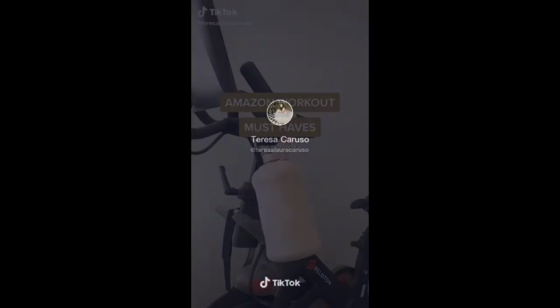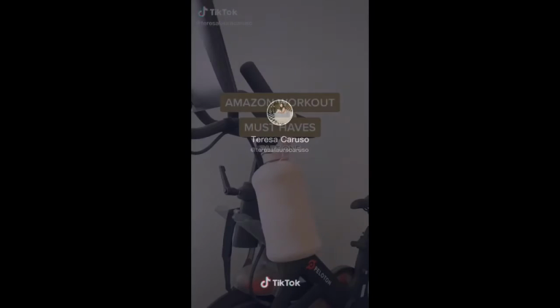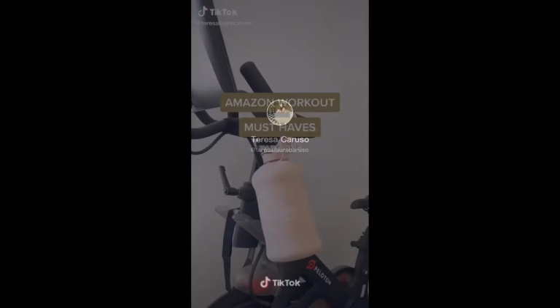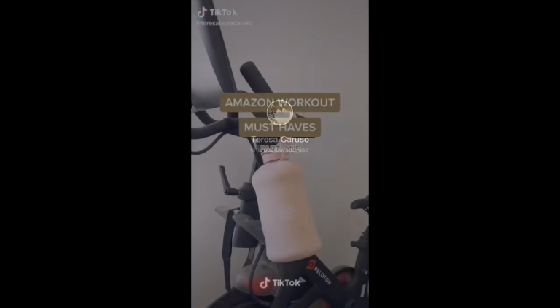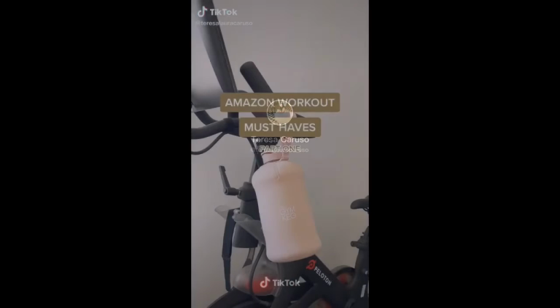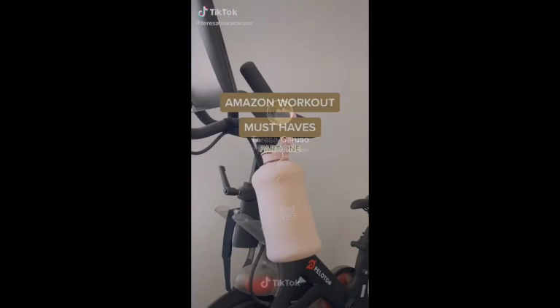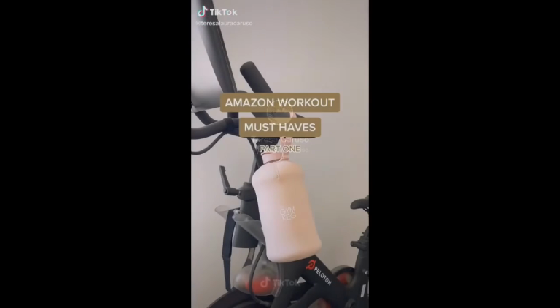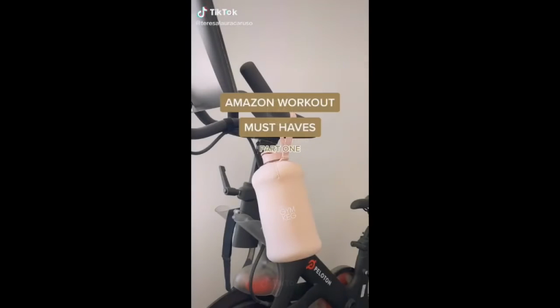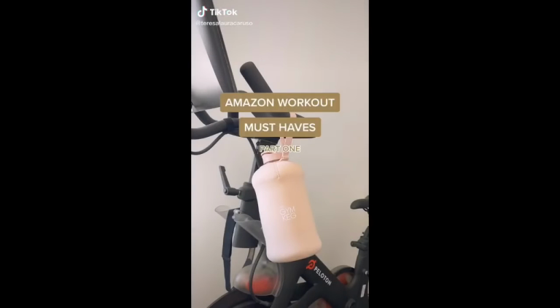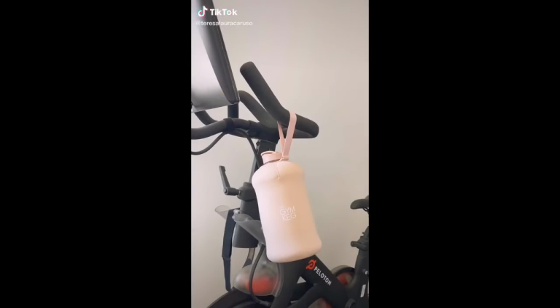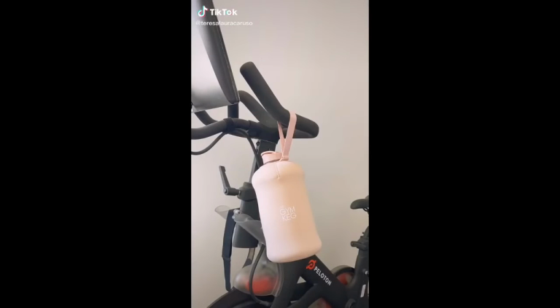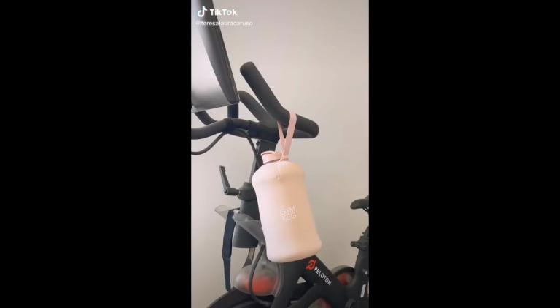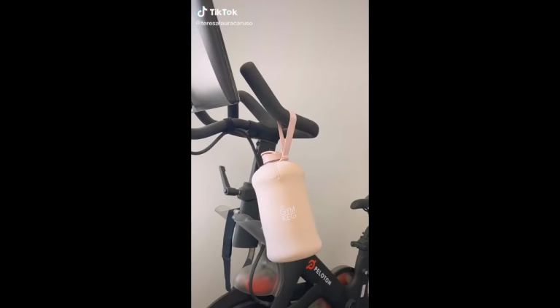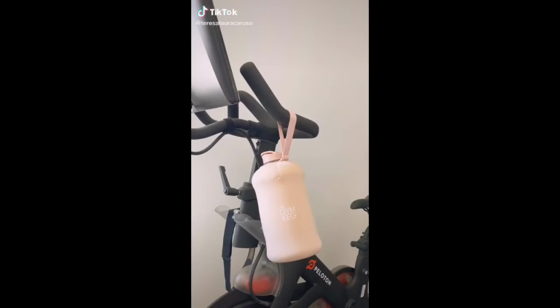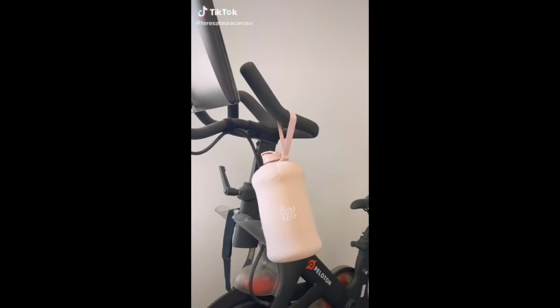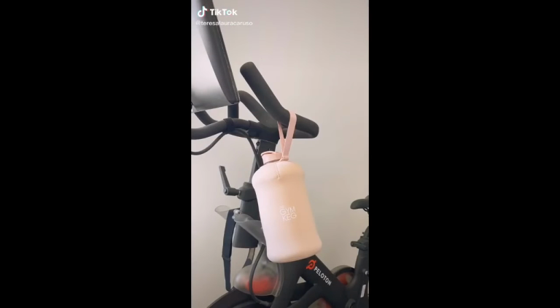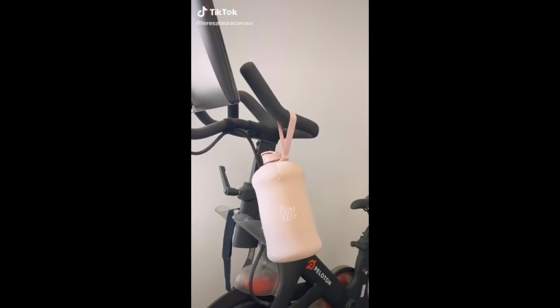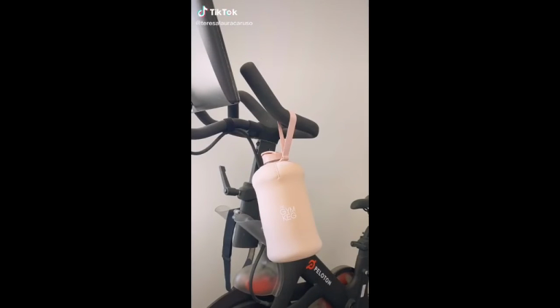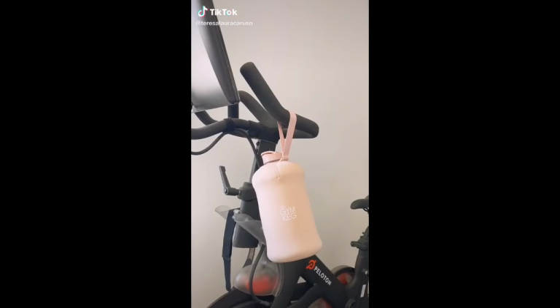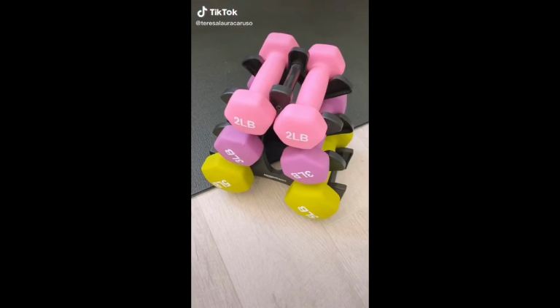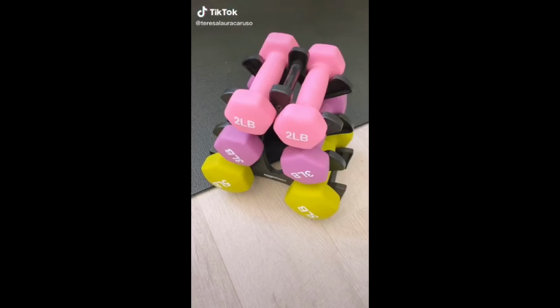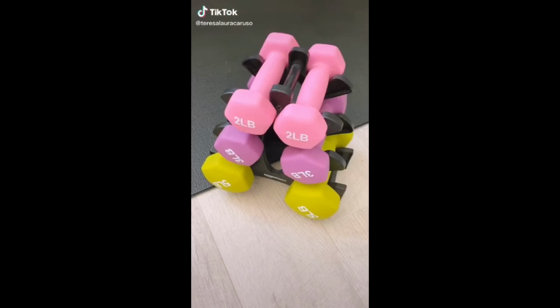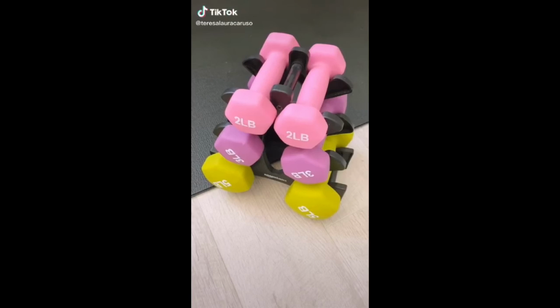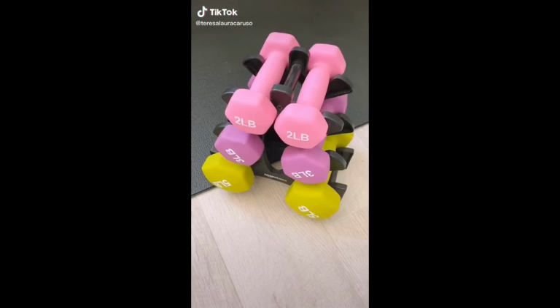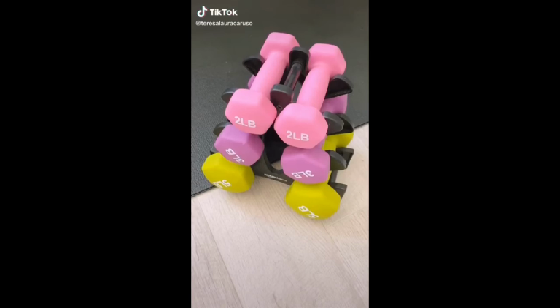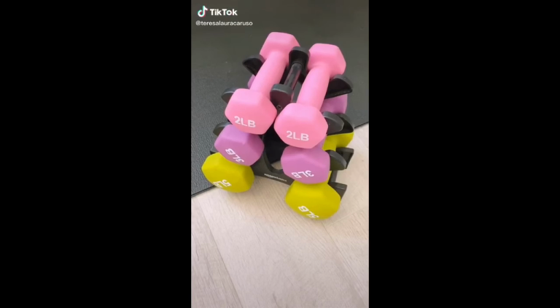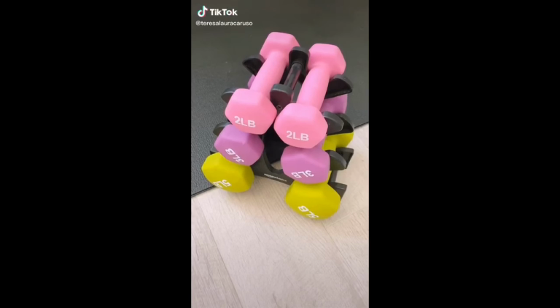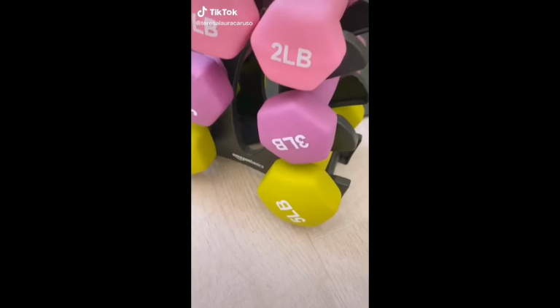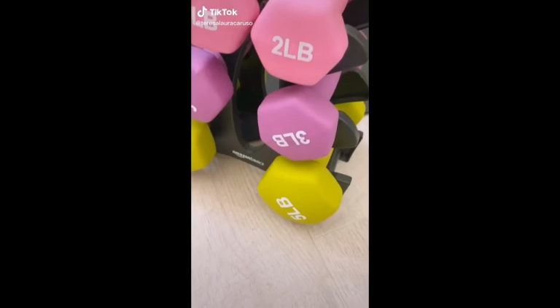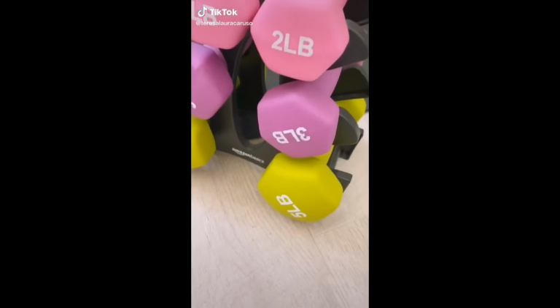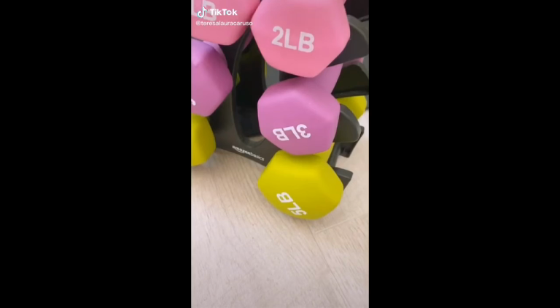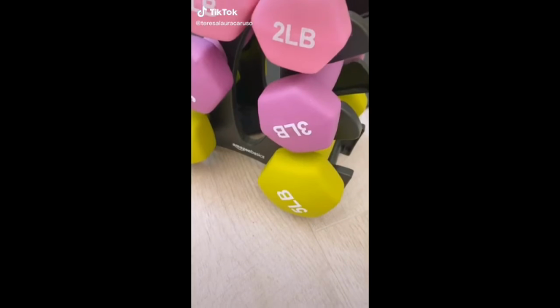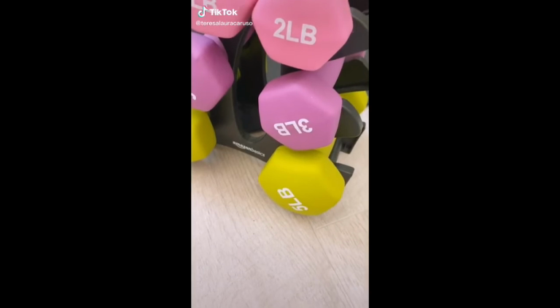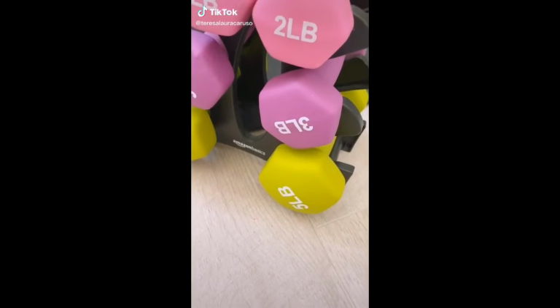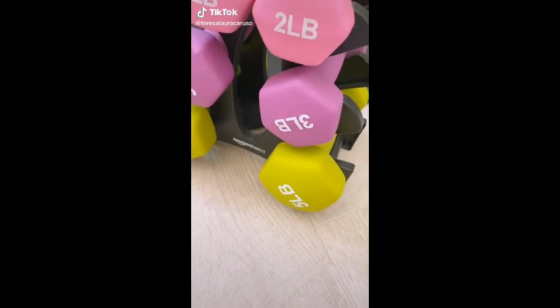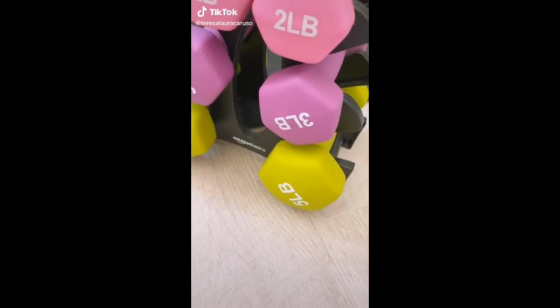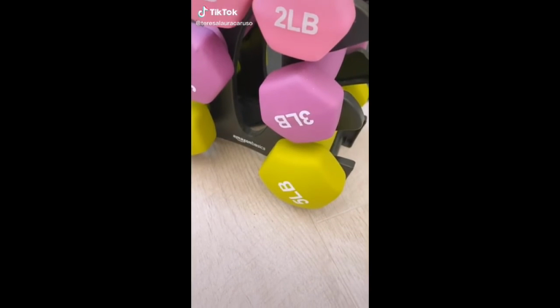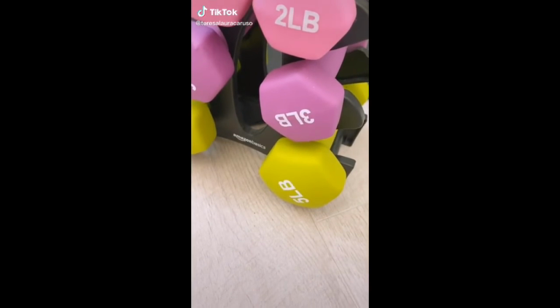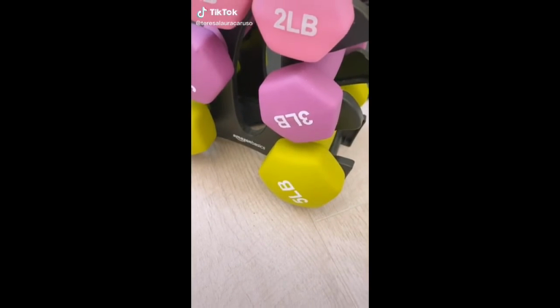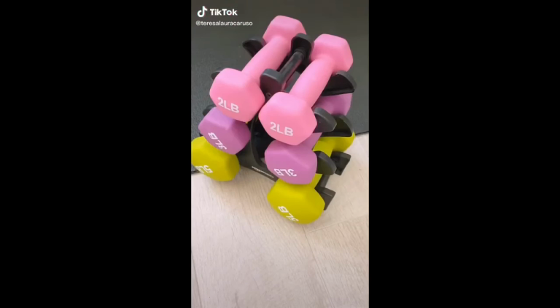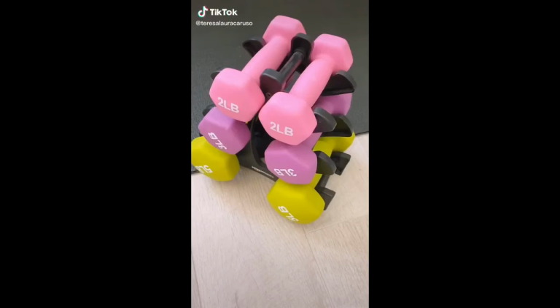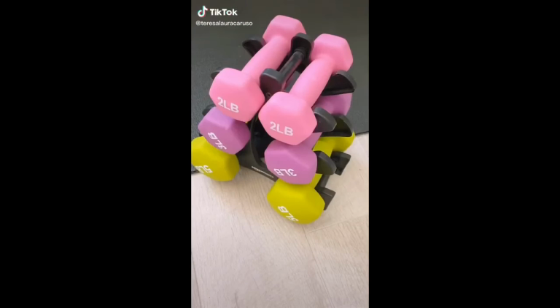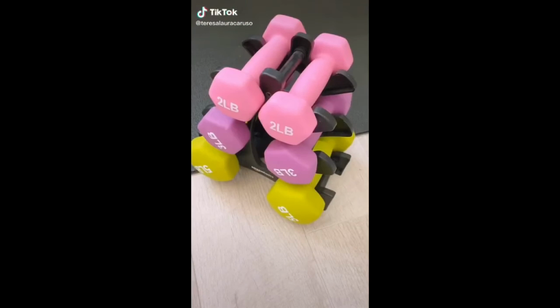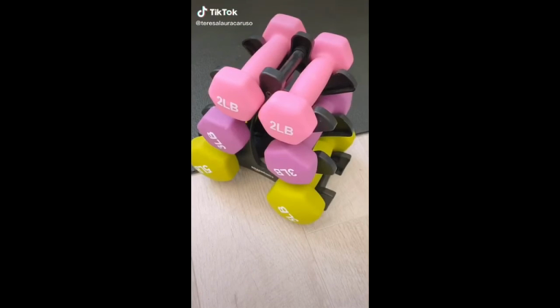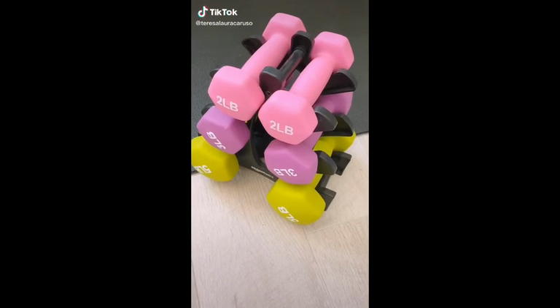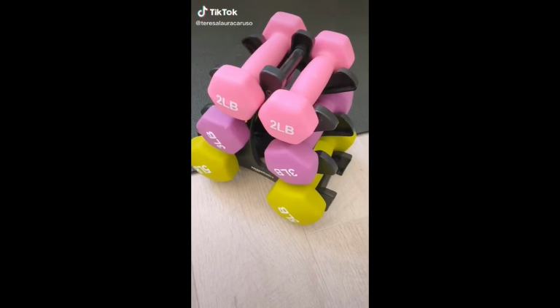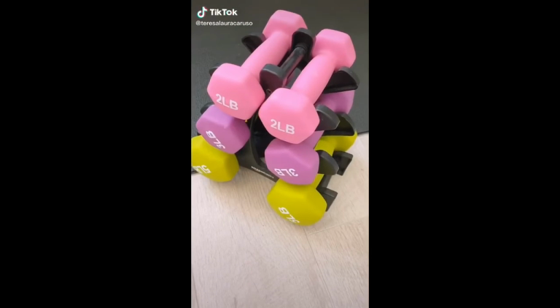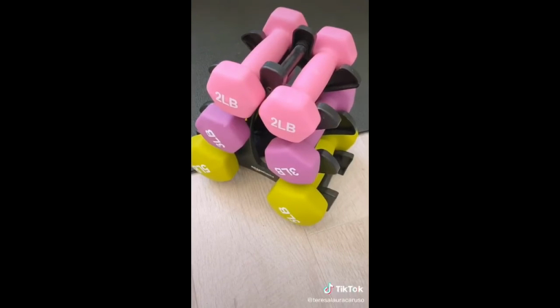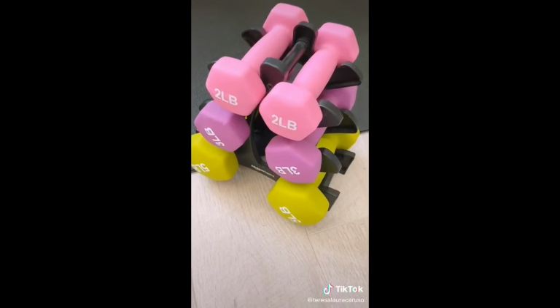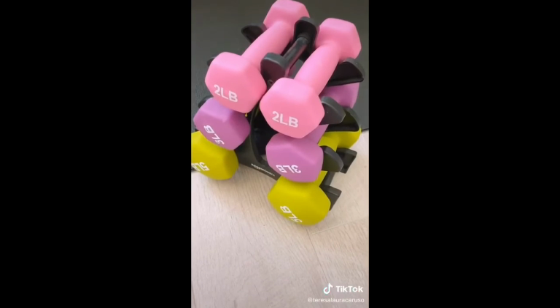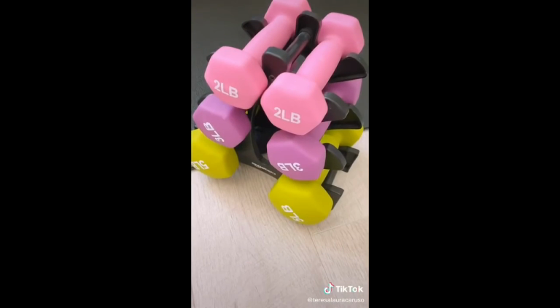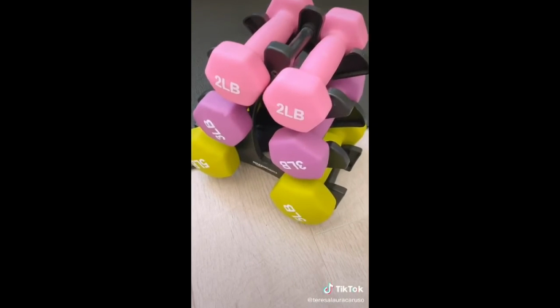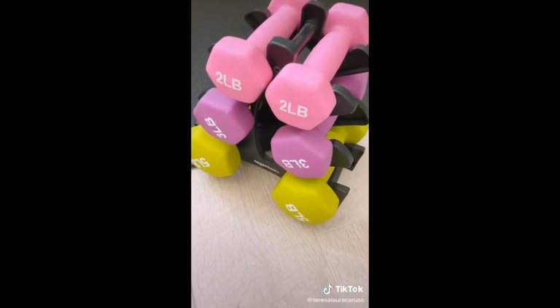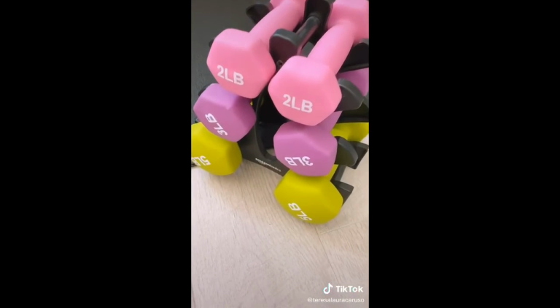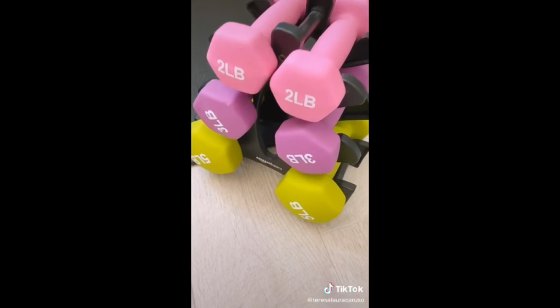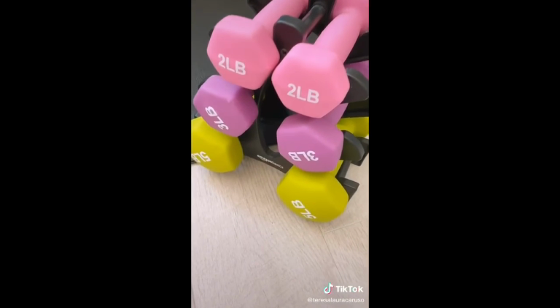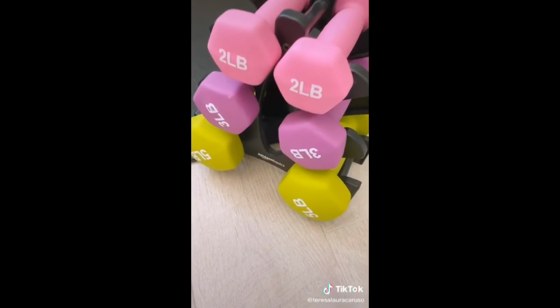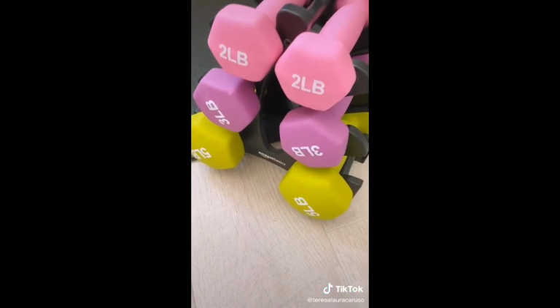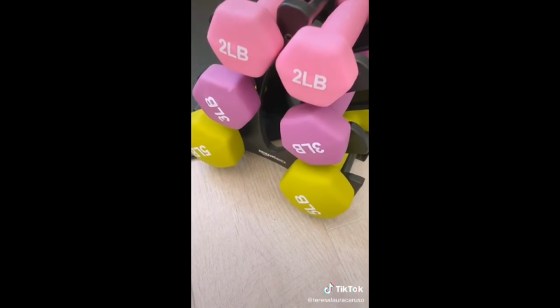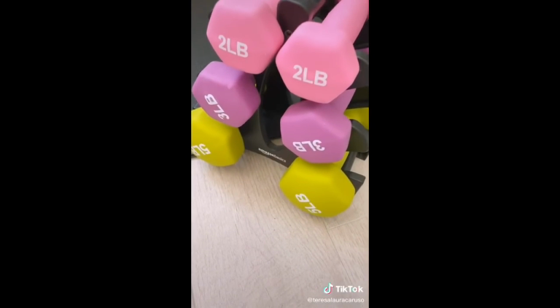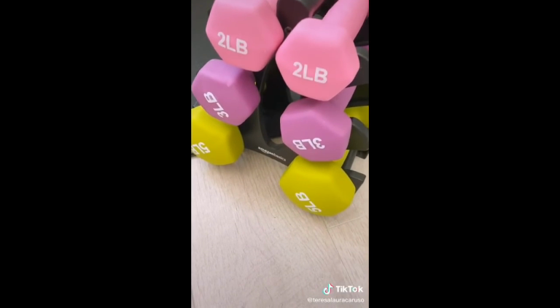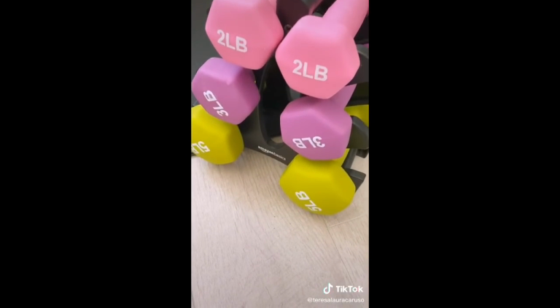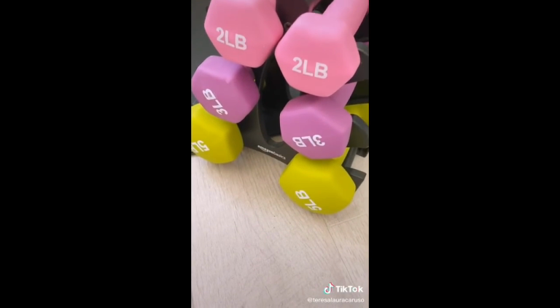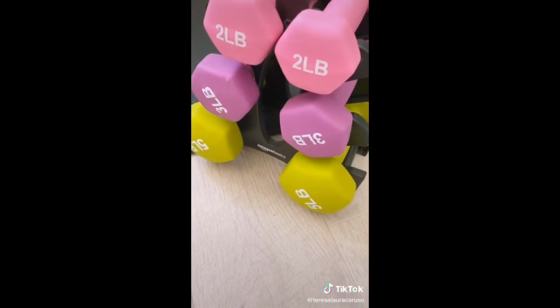Amazon workout must-haves. First up is this dumbbell set — it has three sets of weights ranging from two to five pounds and it's a great set for beginners.